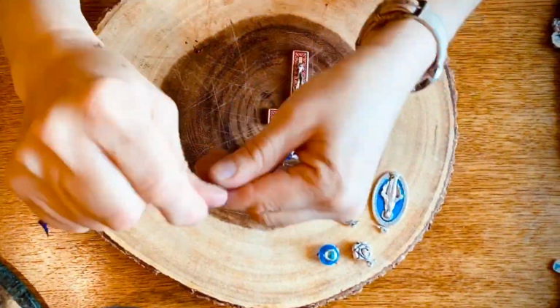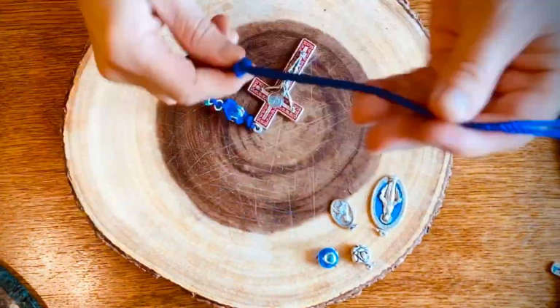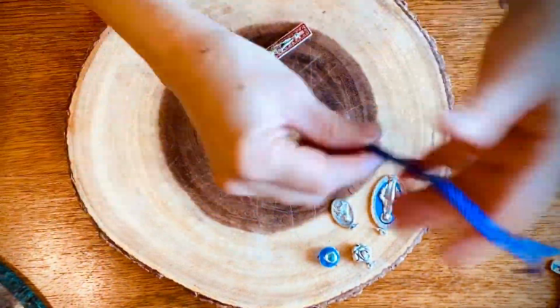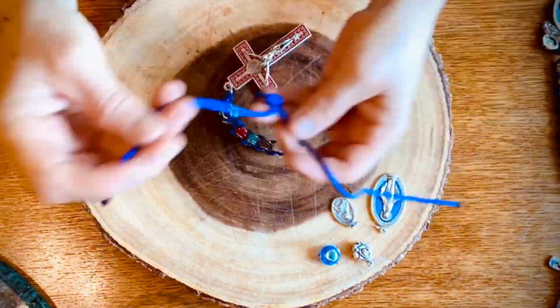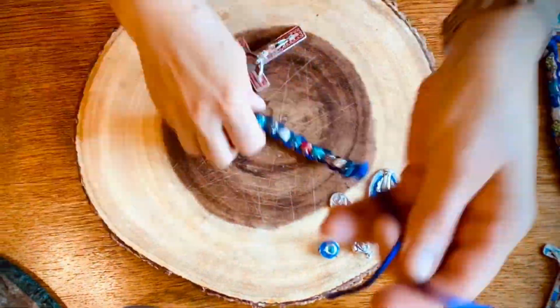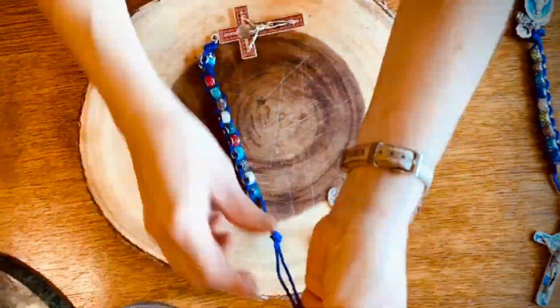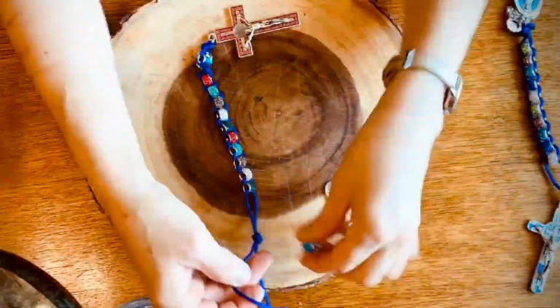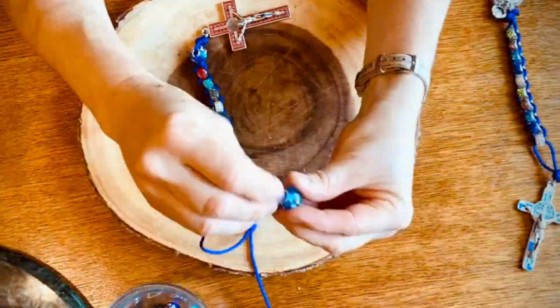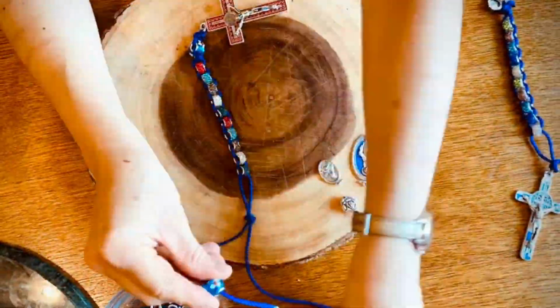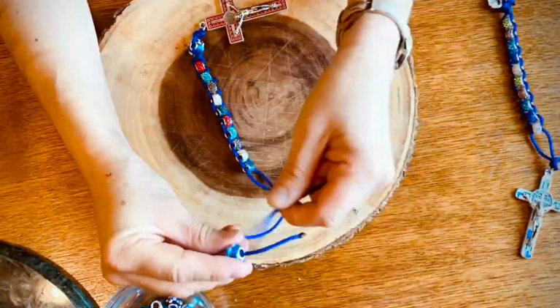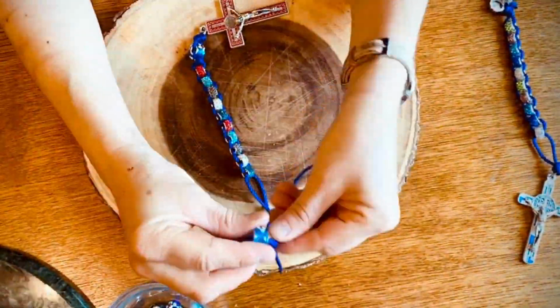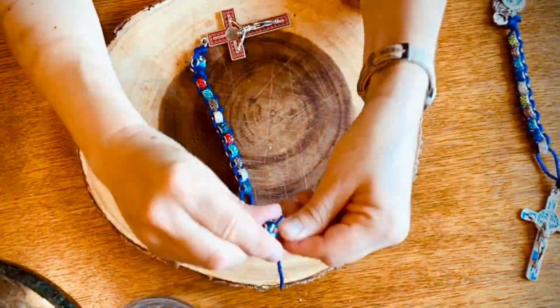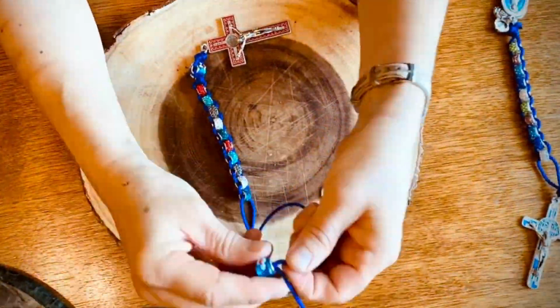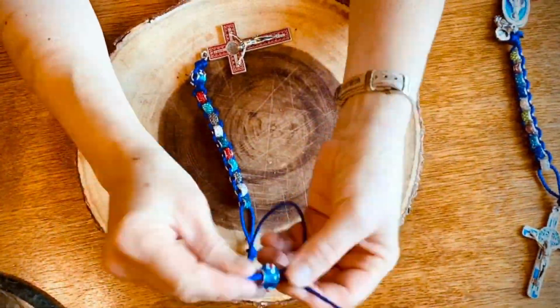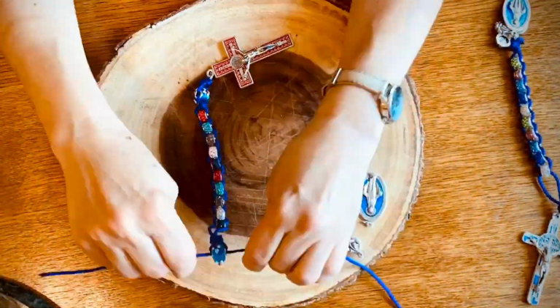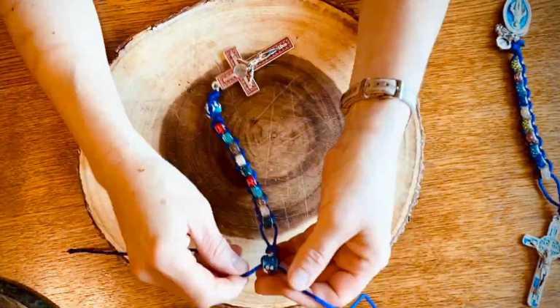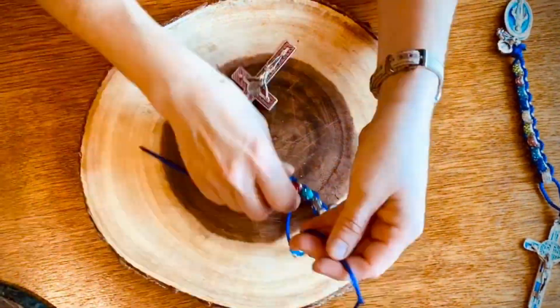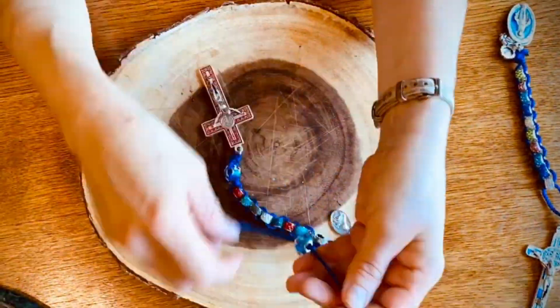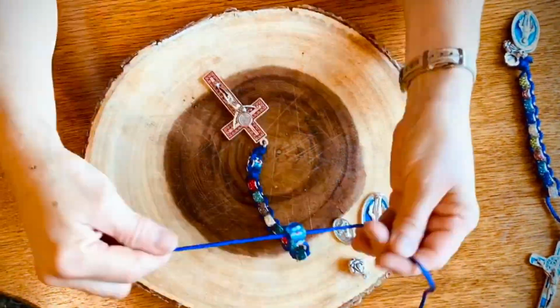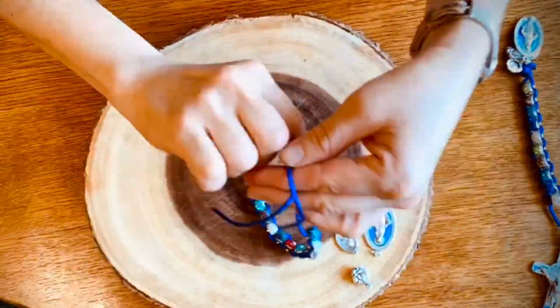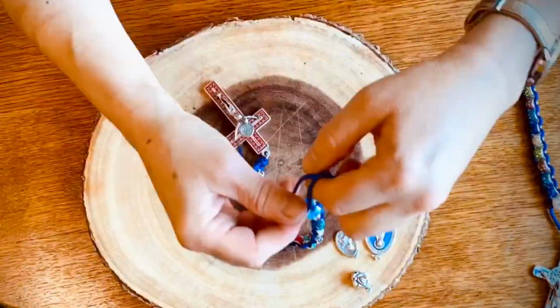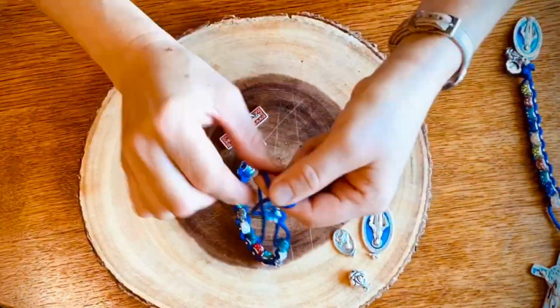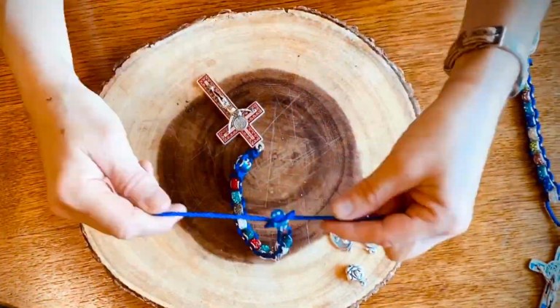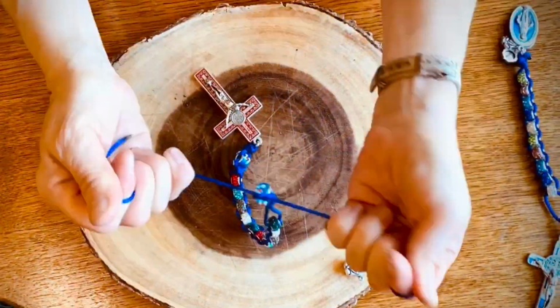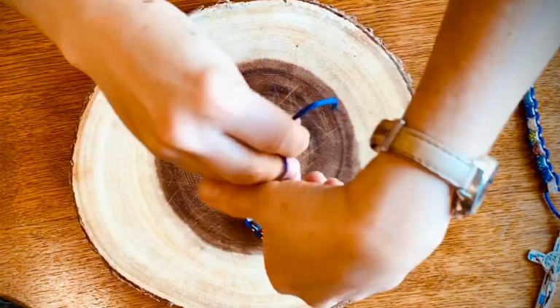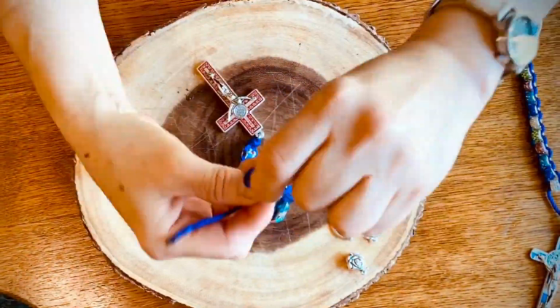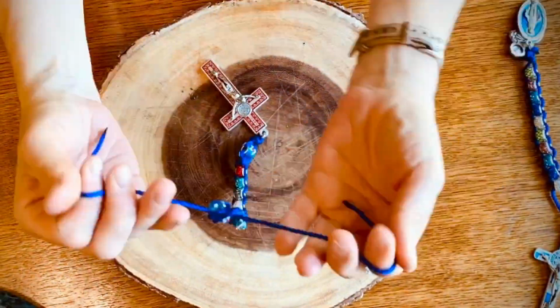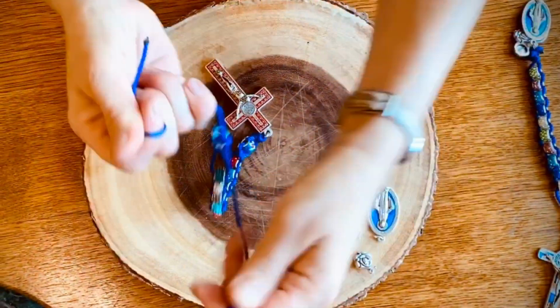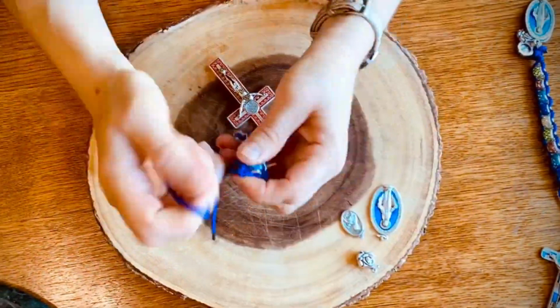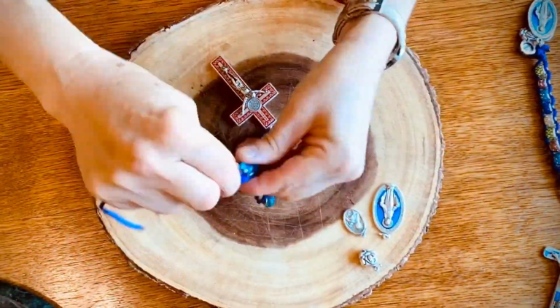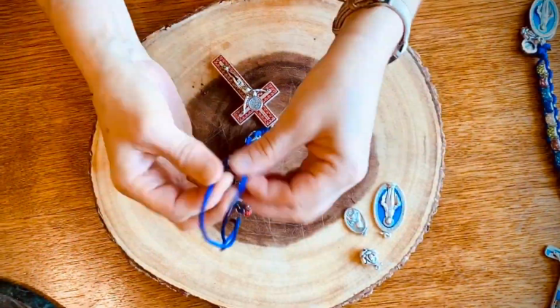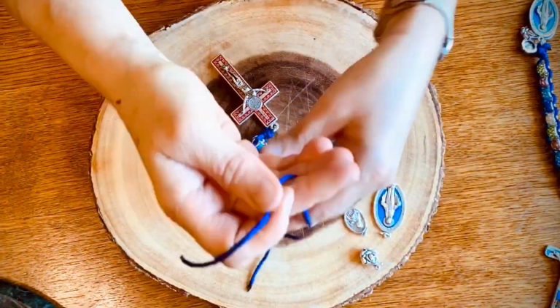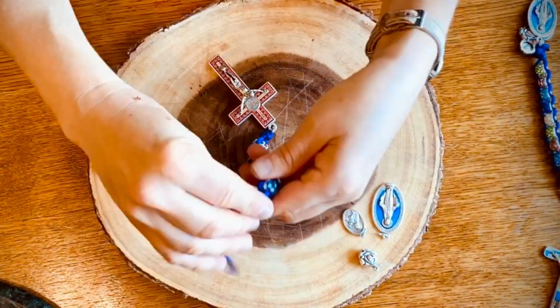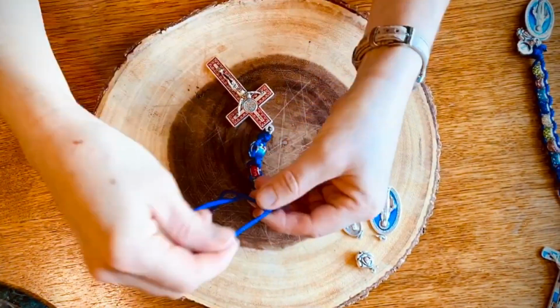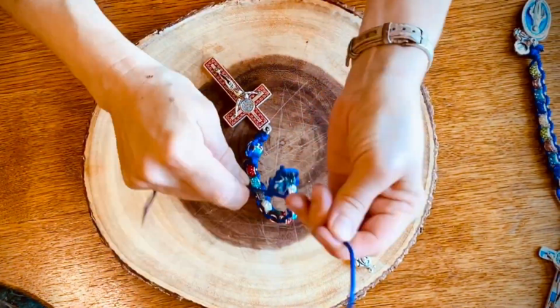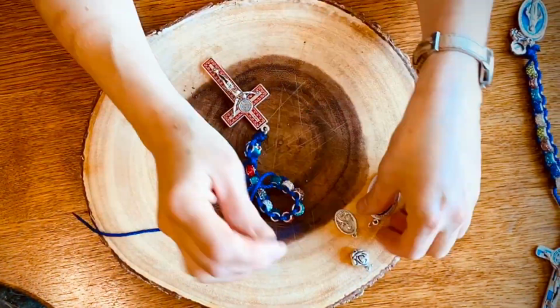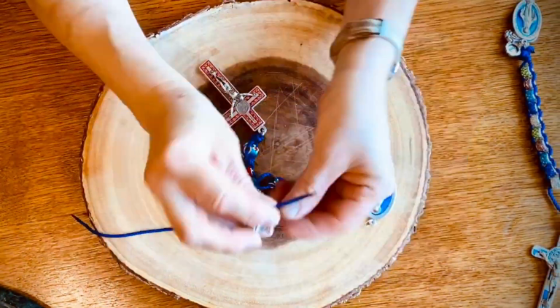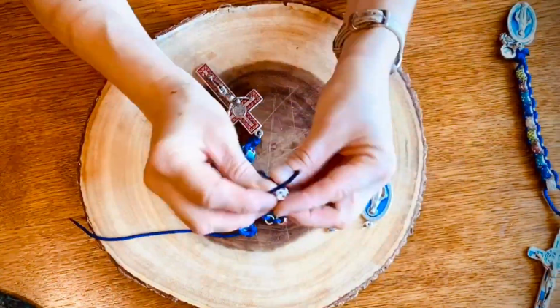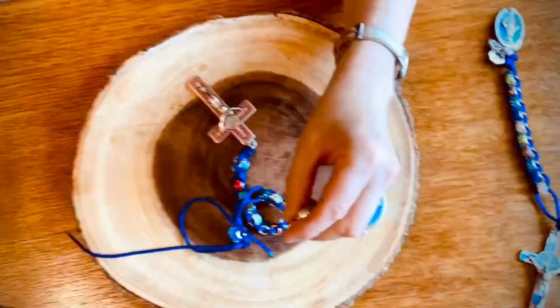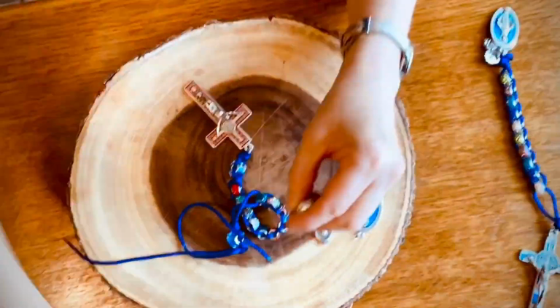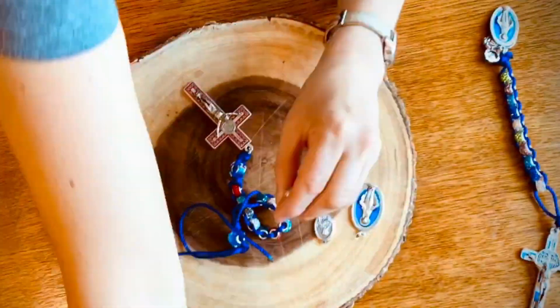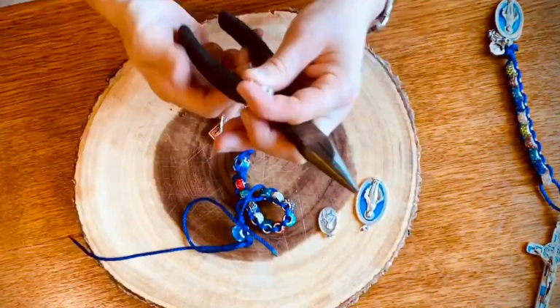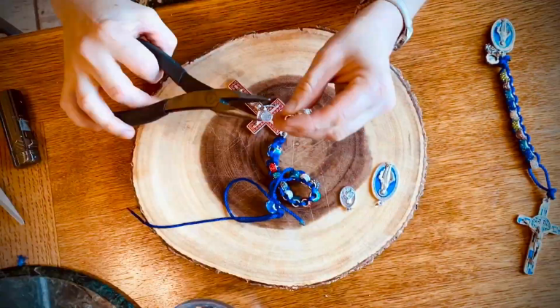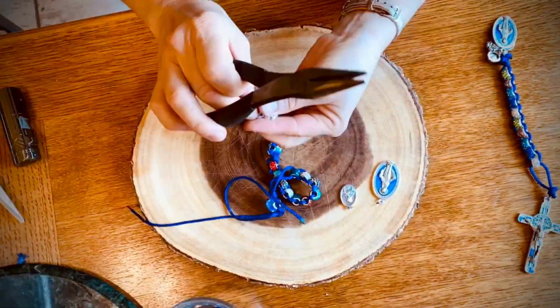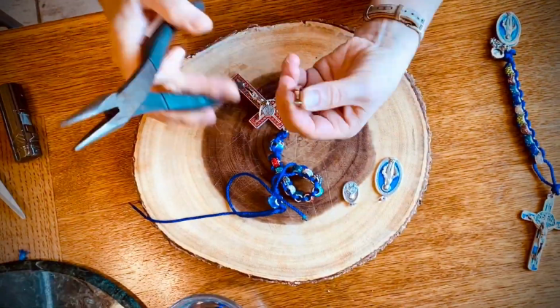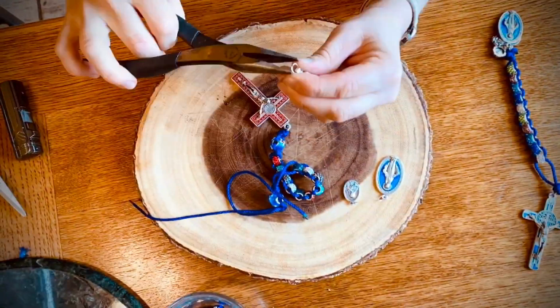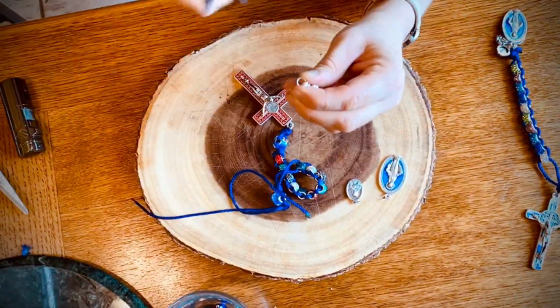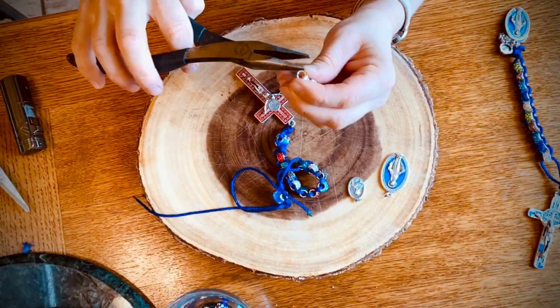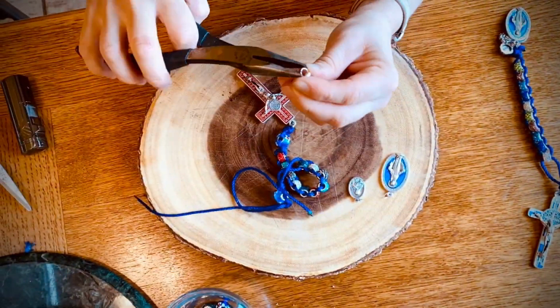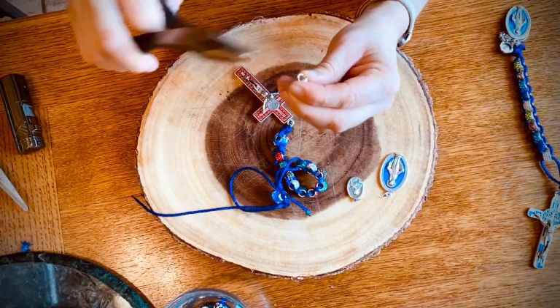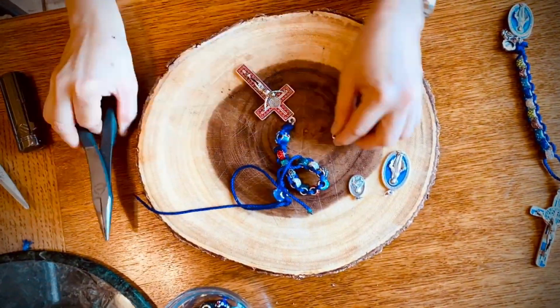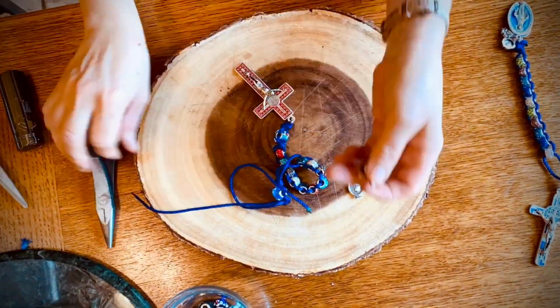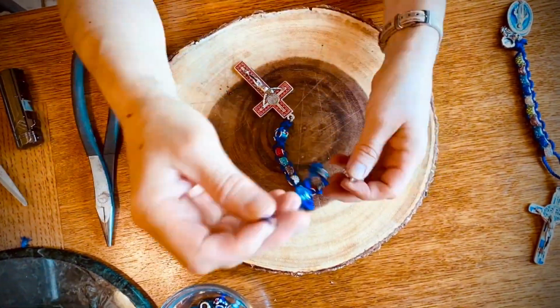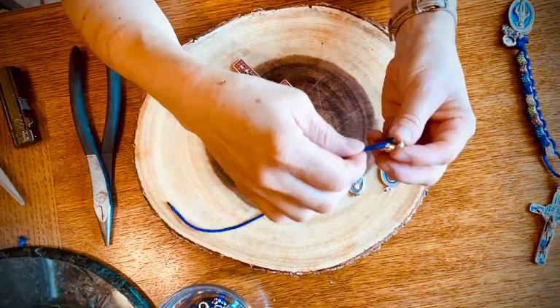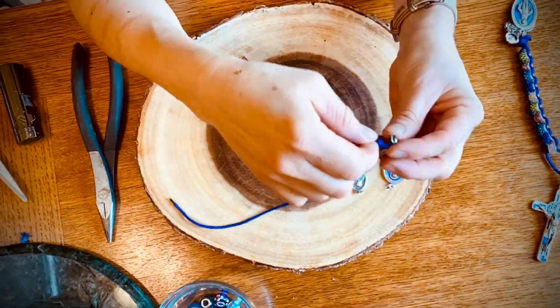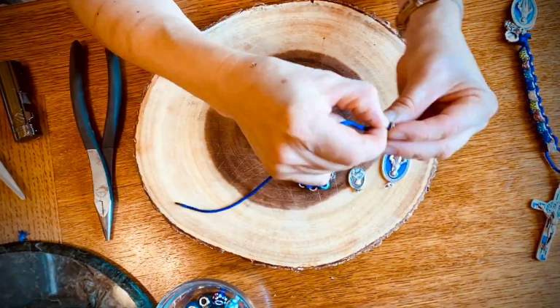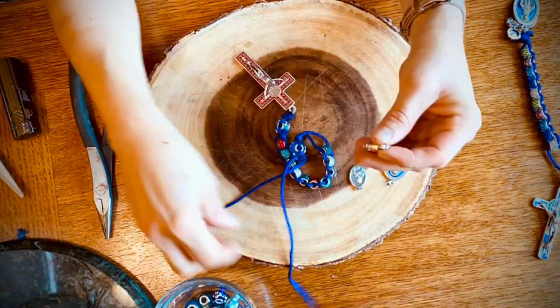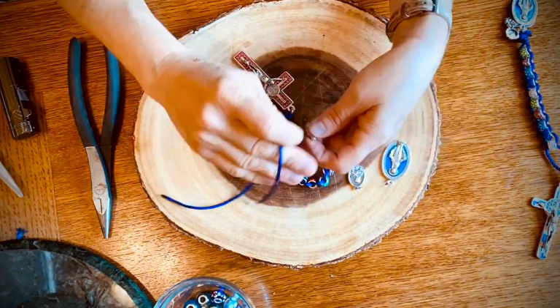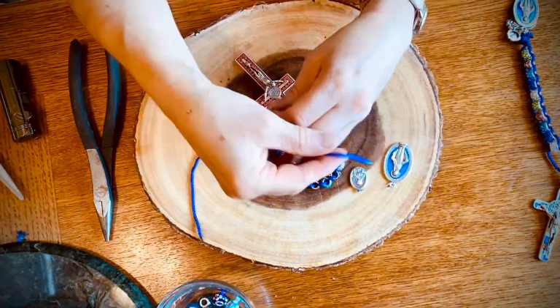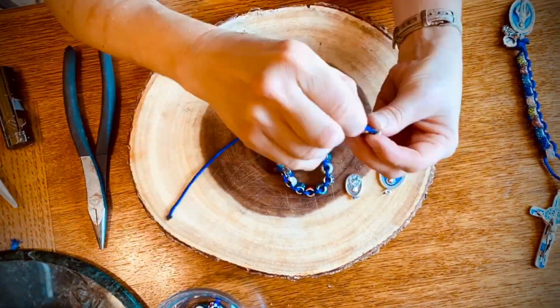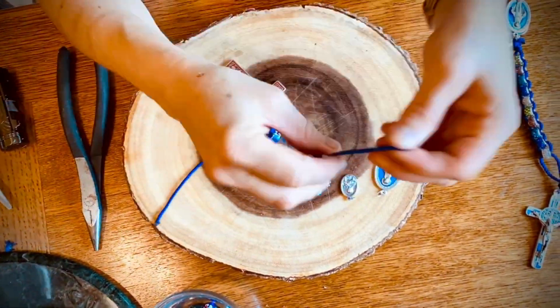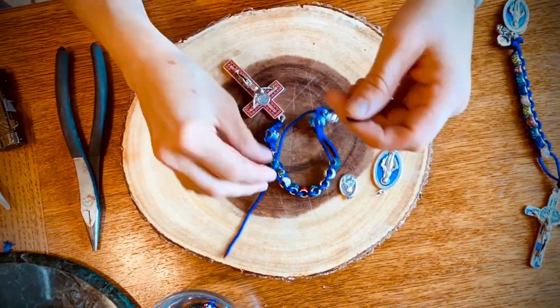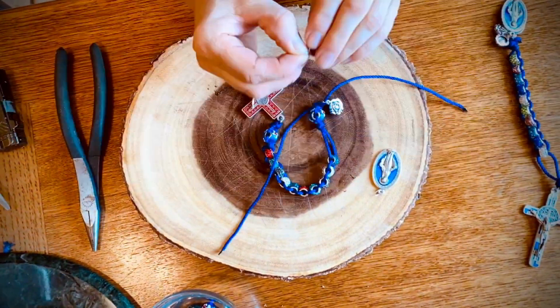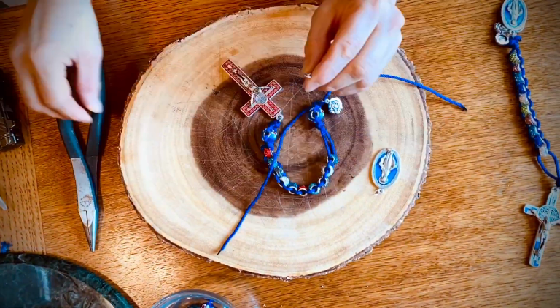The great thing about sacrifice beads is that anybody can make them. It takes no longer than 10 minutes to make, and I'm going to show you how to do that.